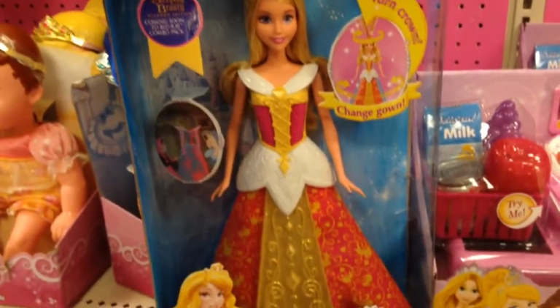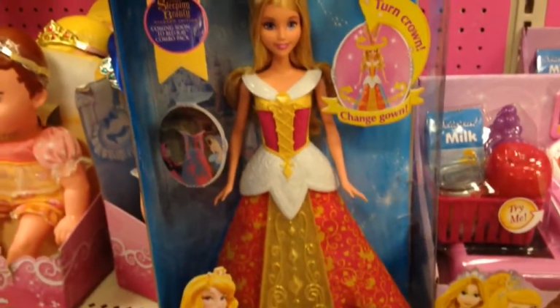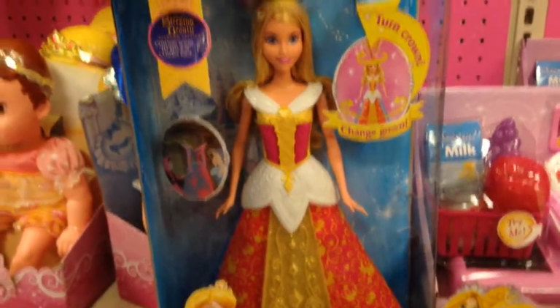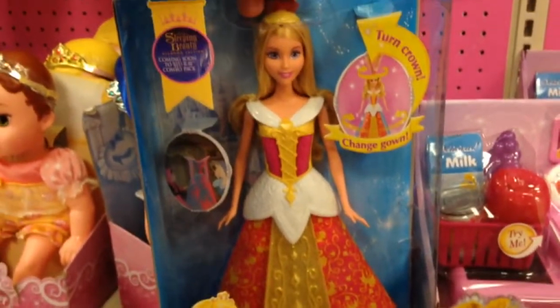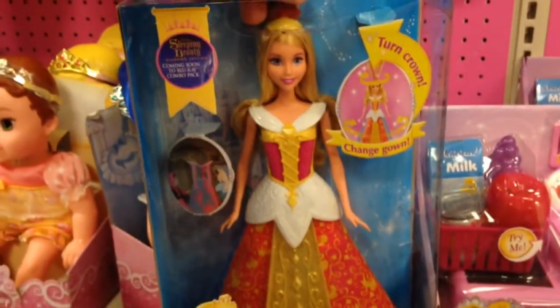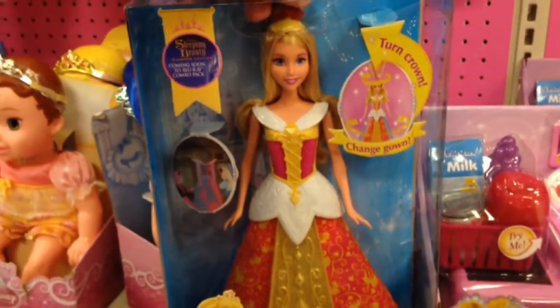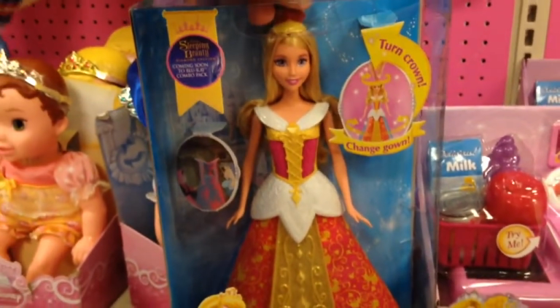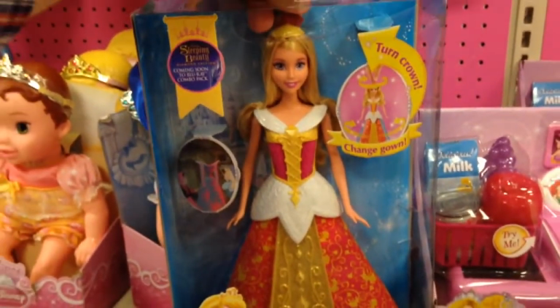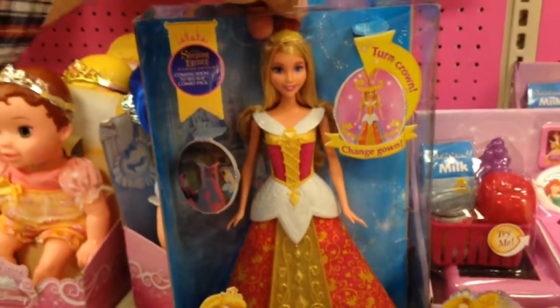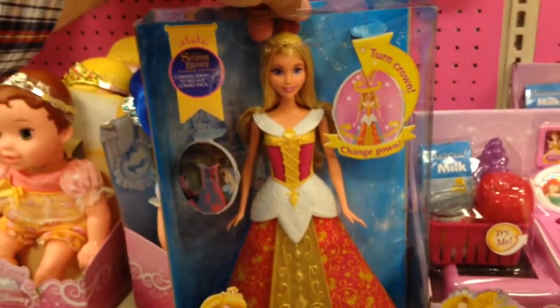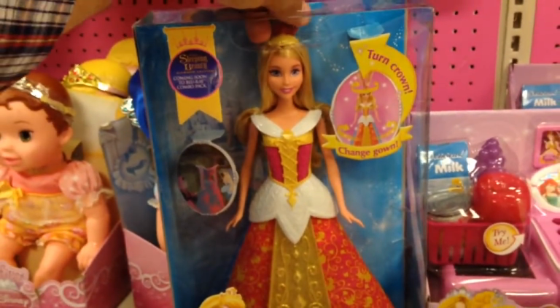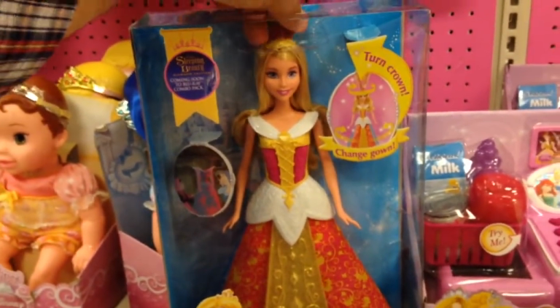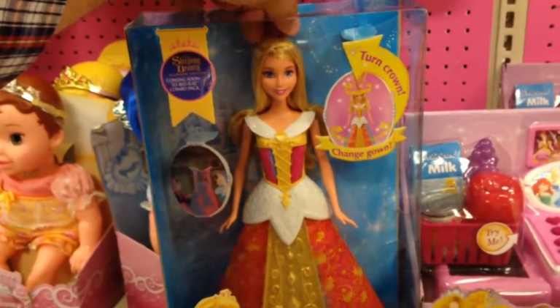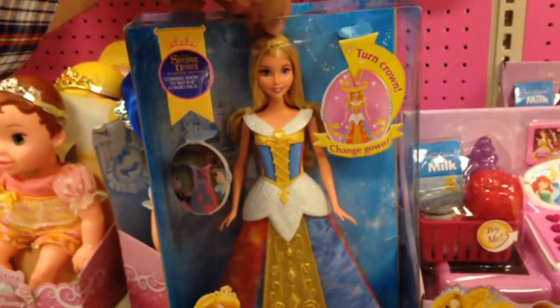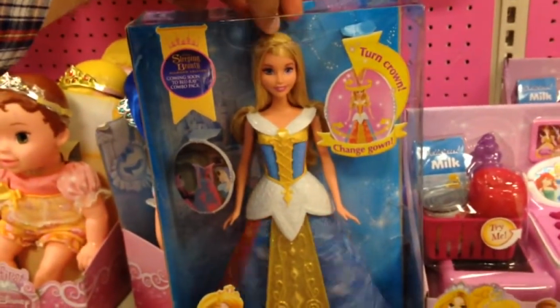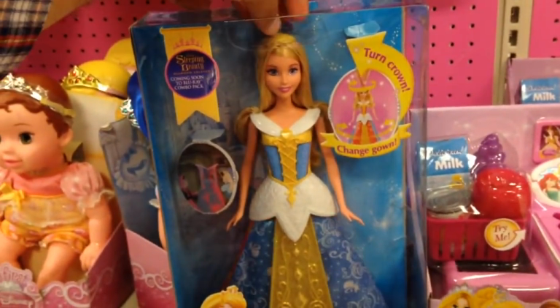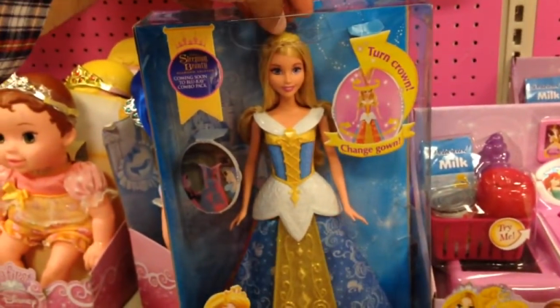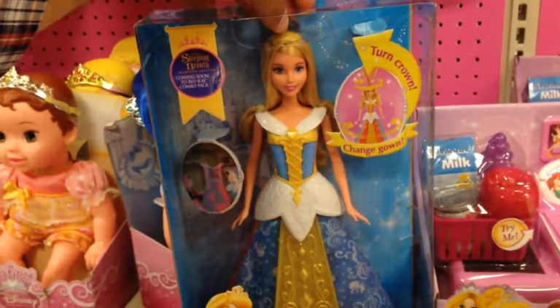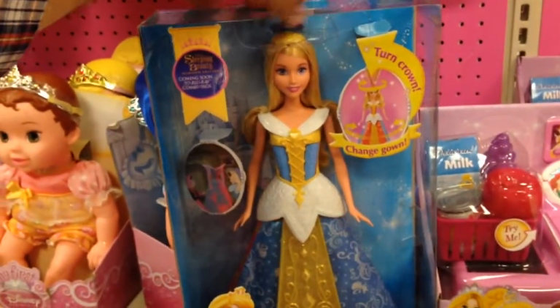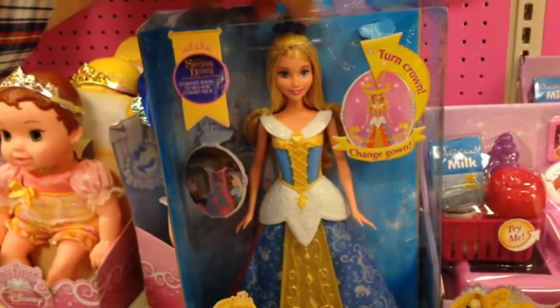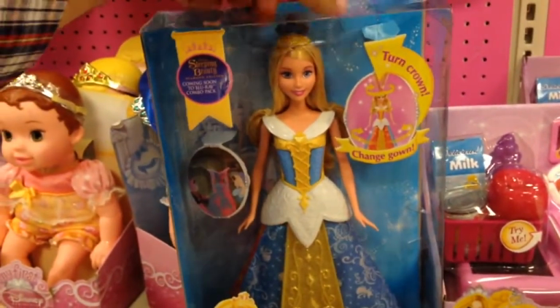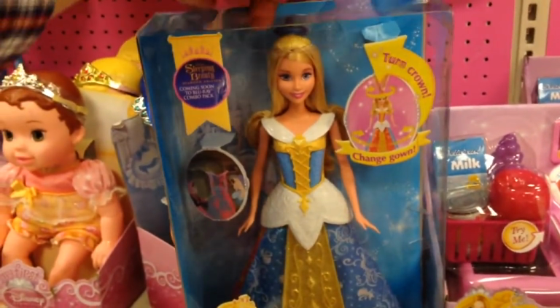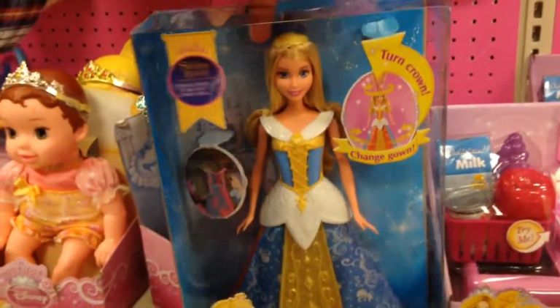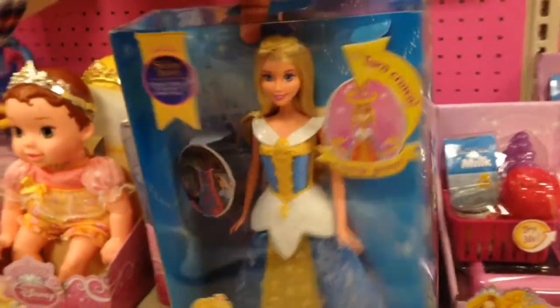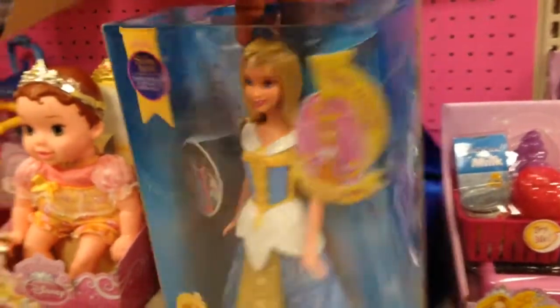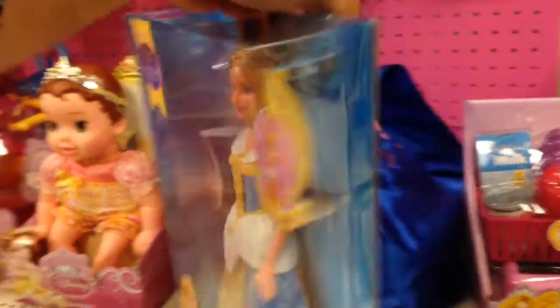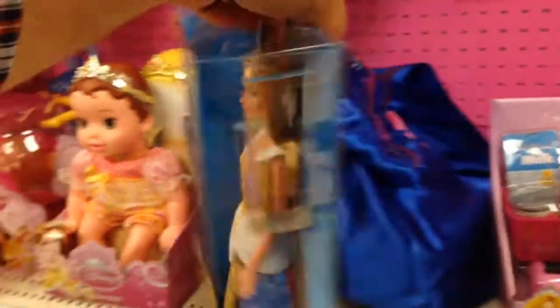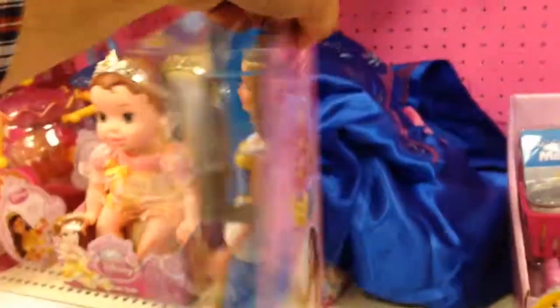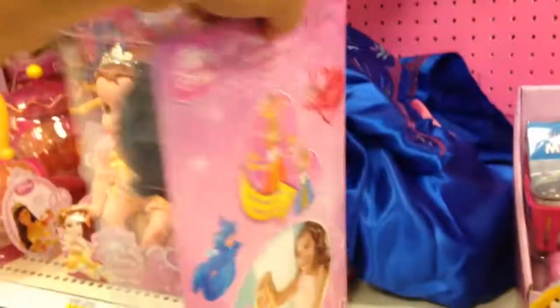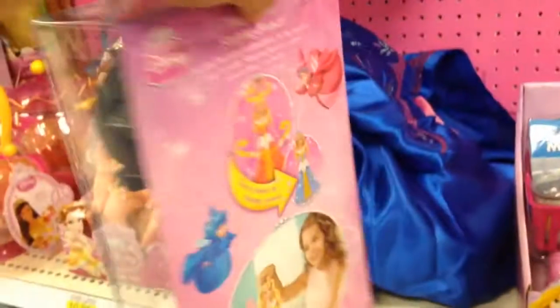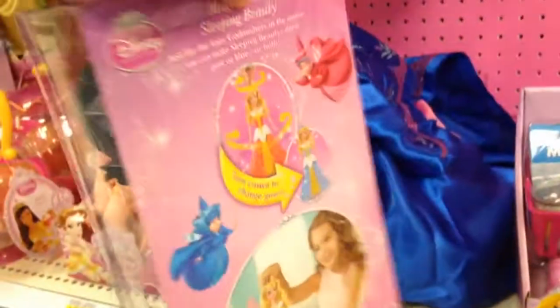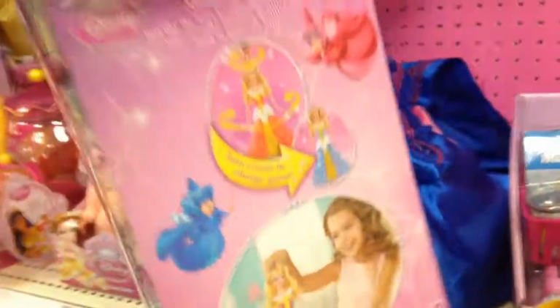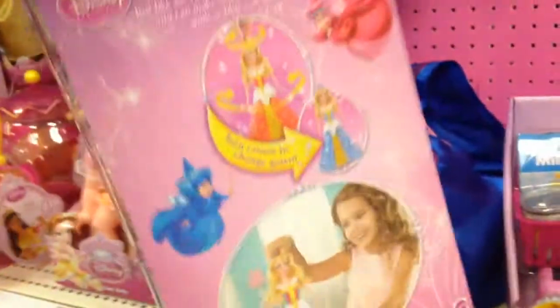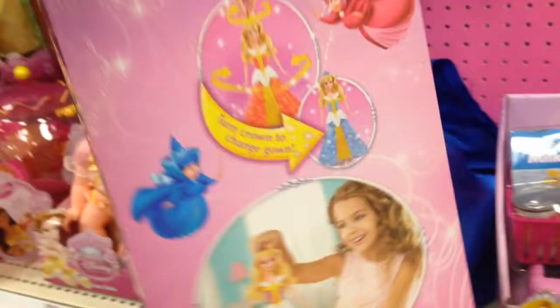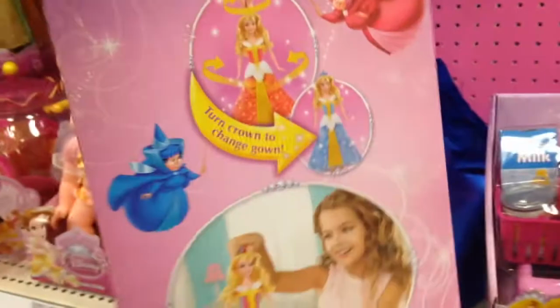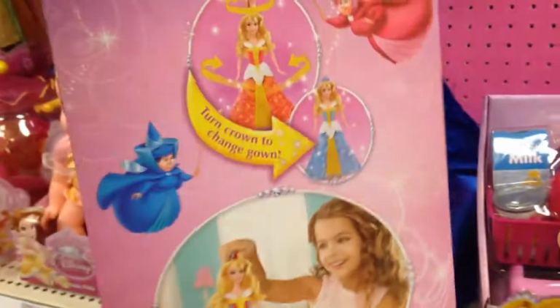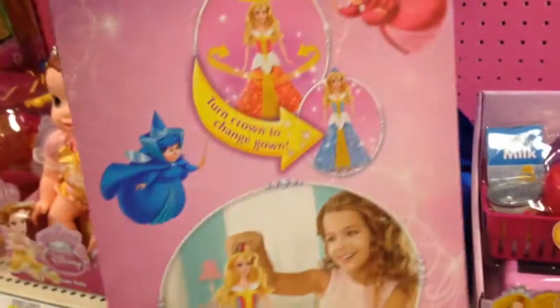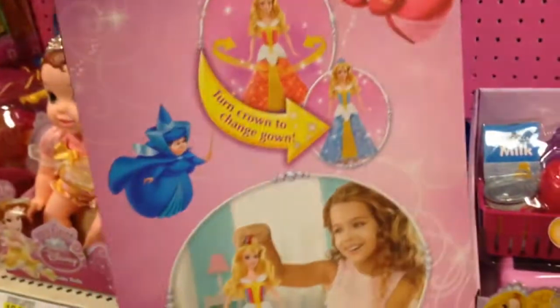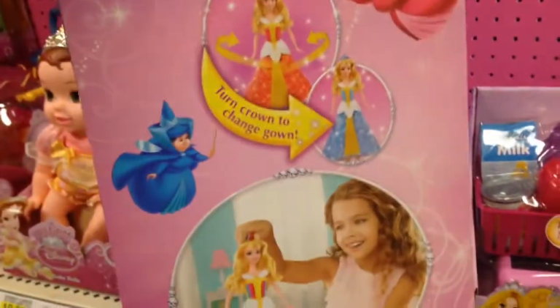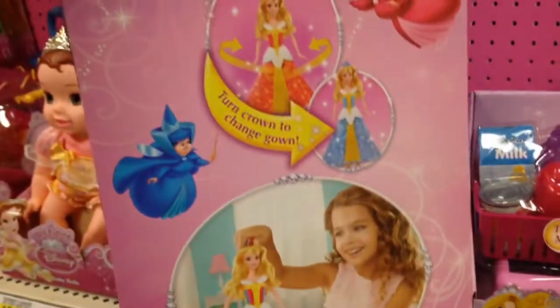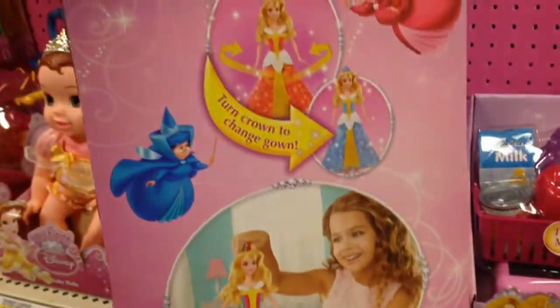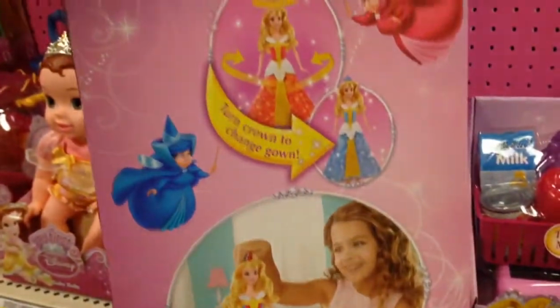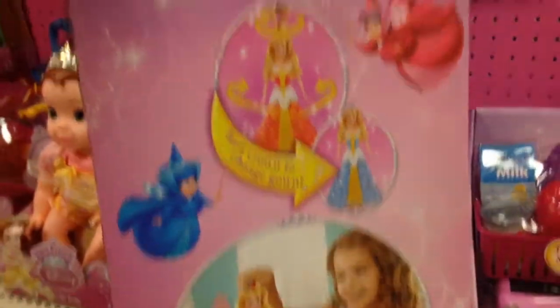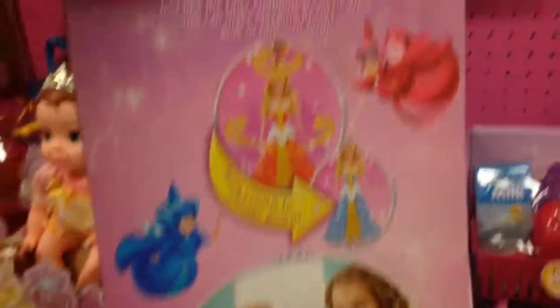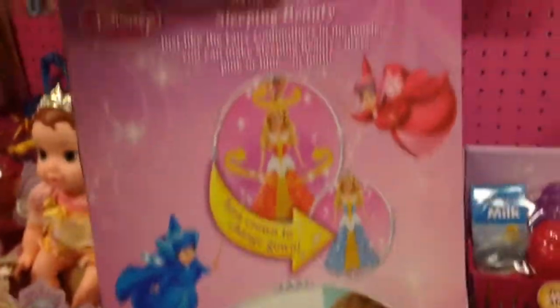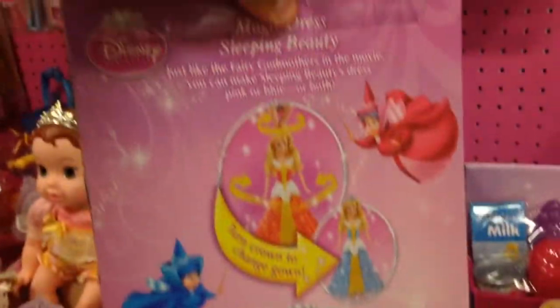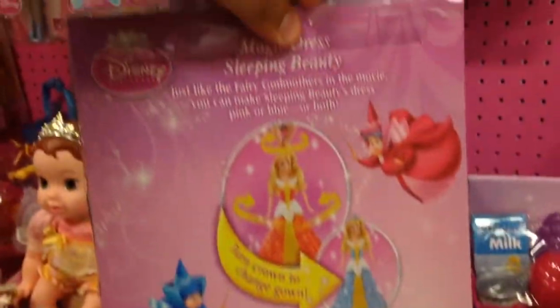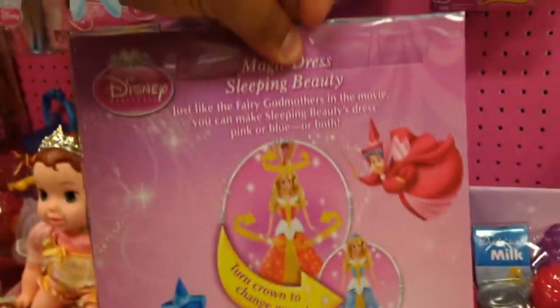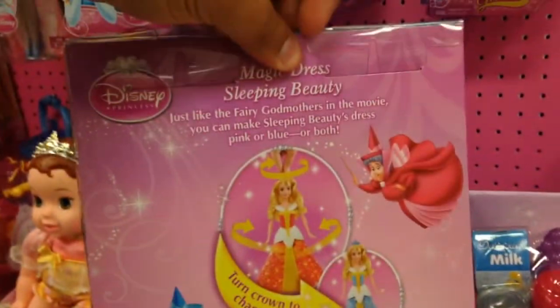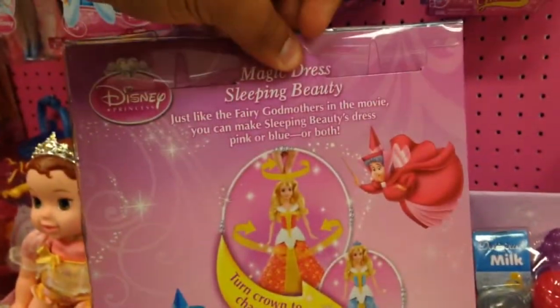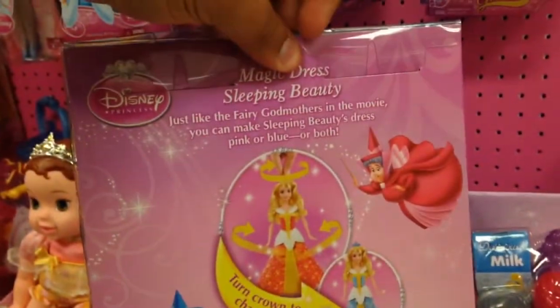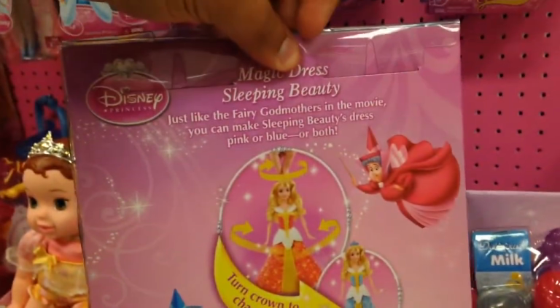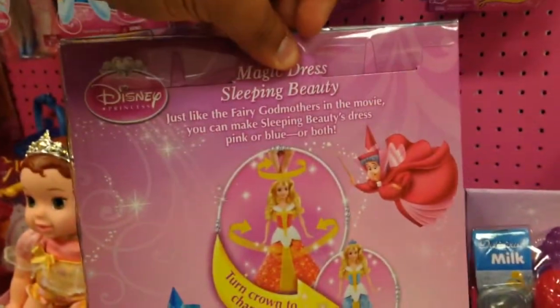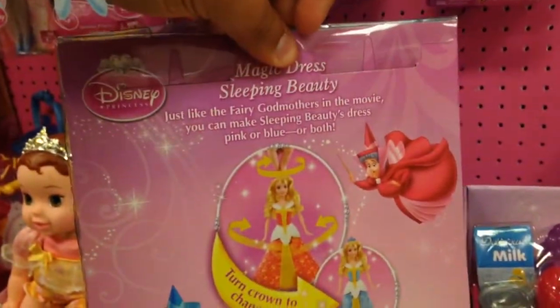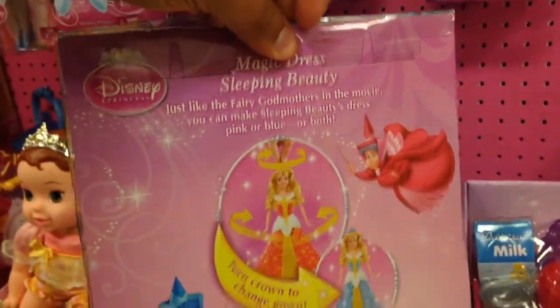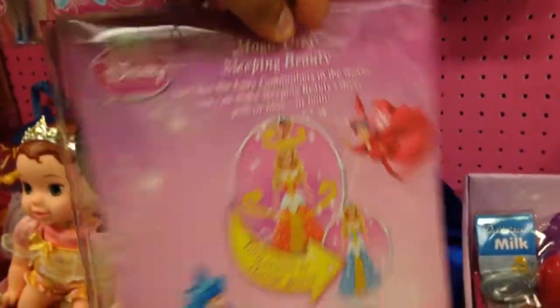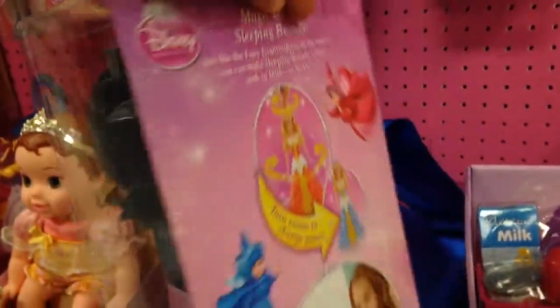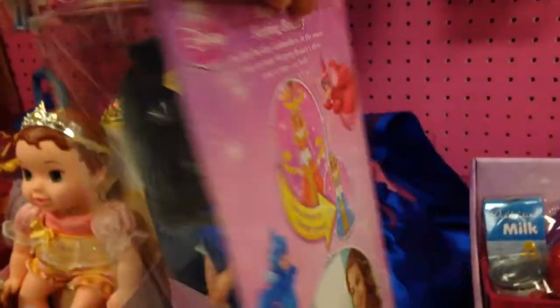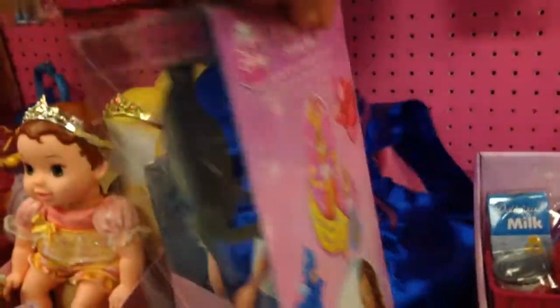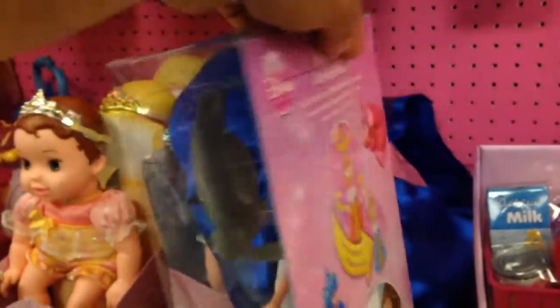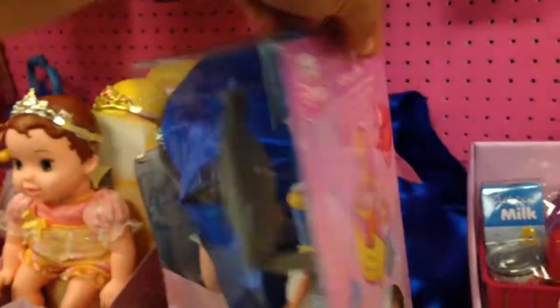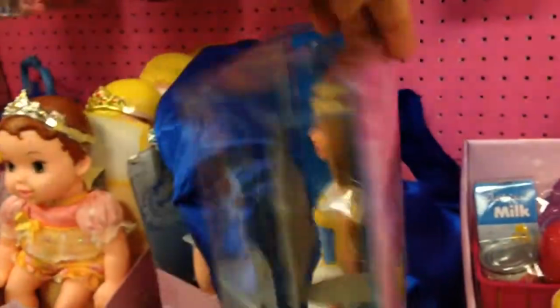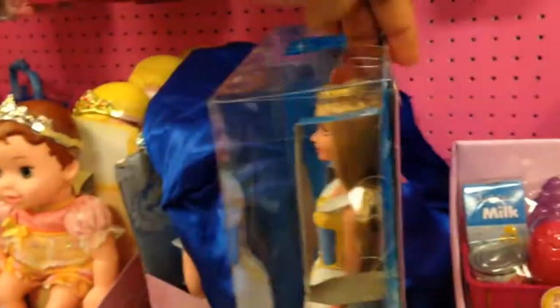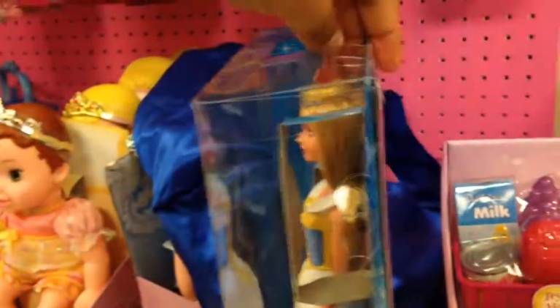It's so cool. Sleeping Beauty. My daughter would love that.